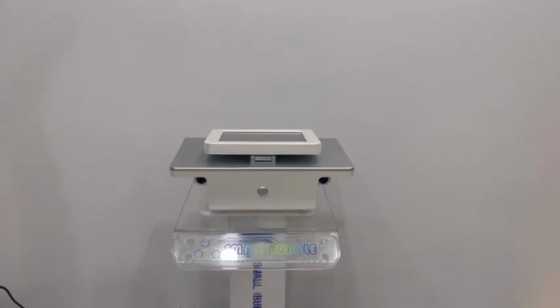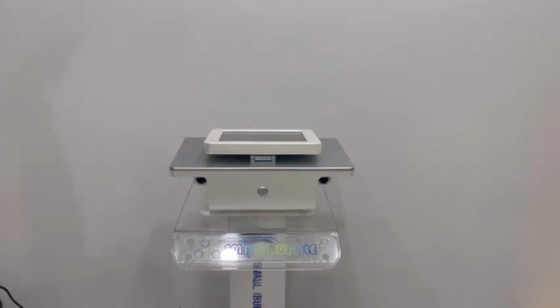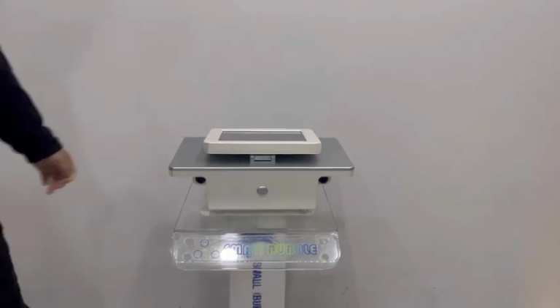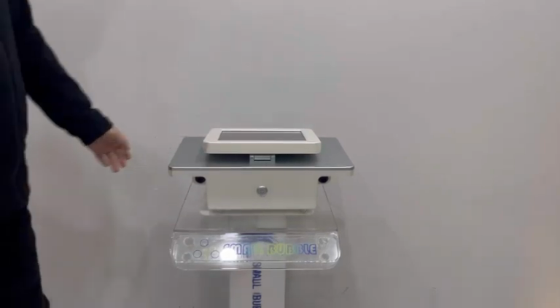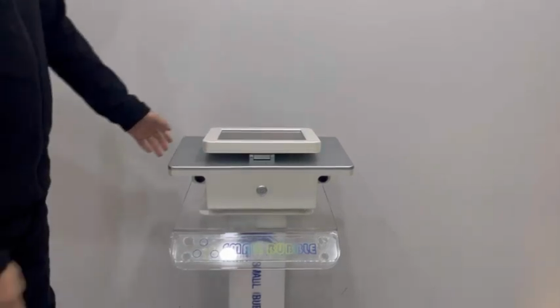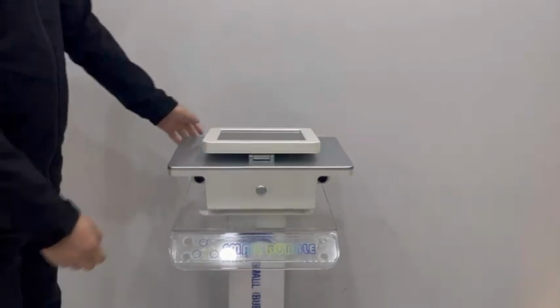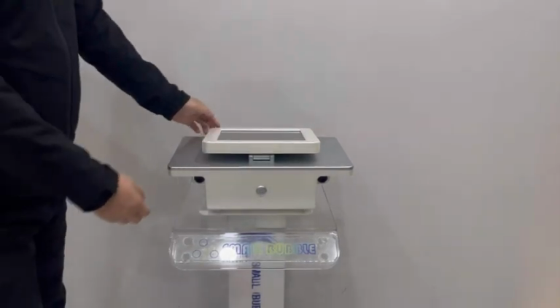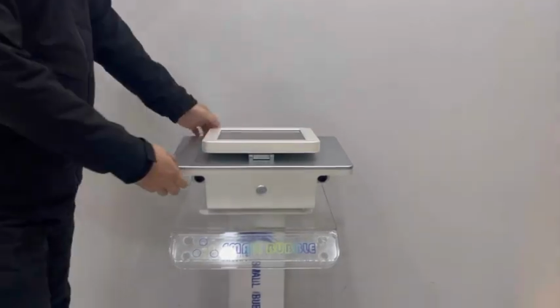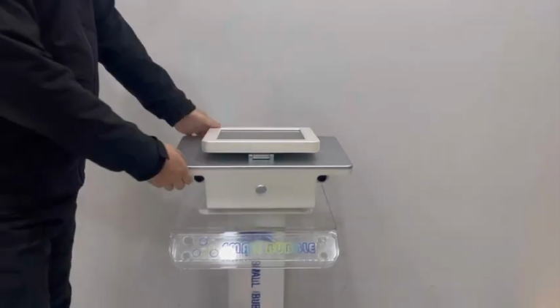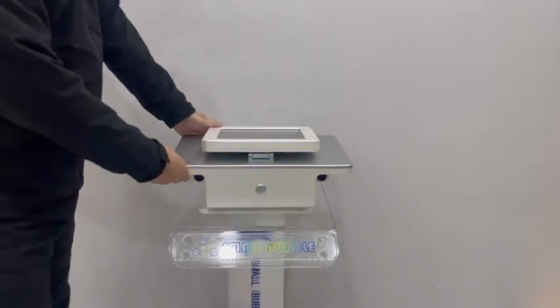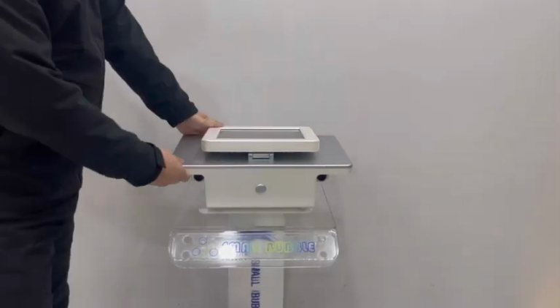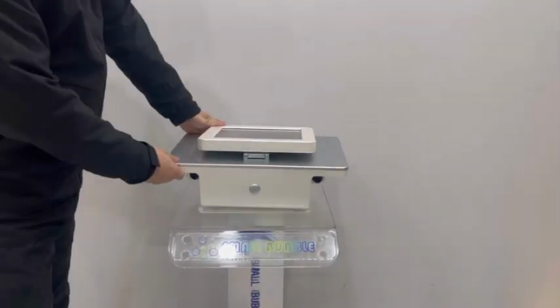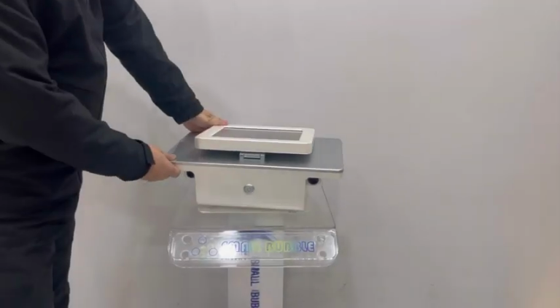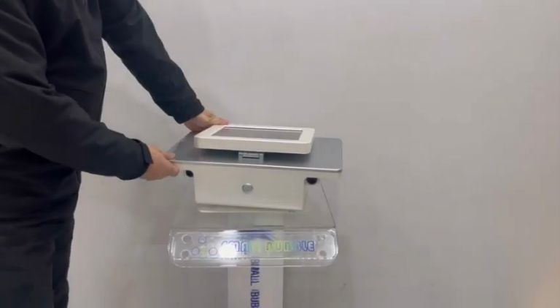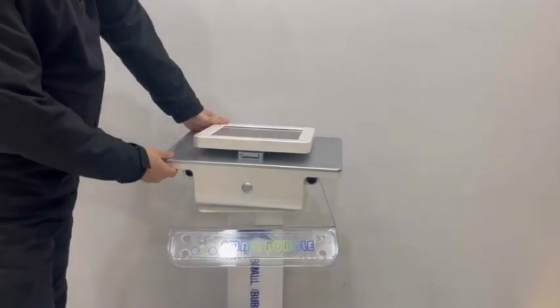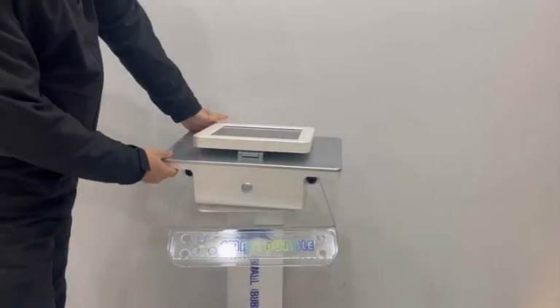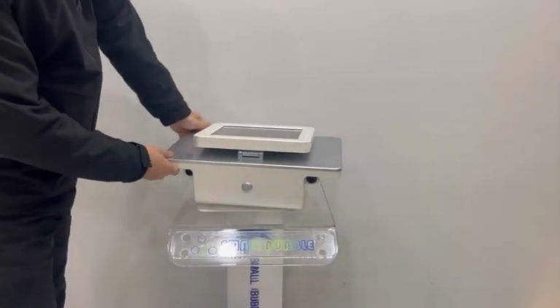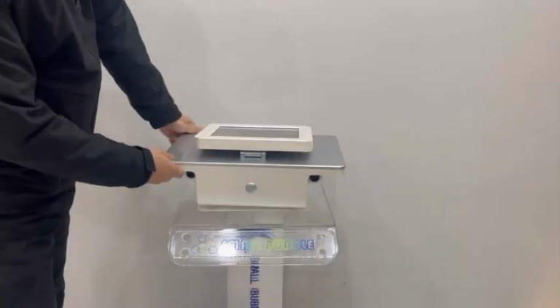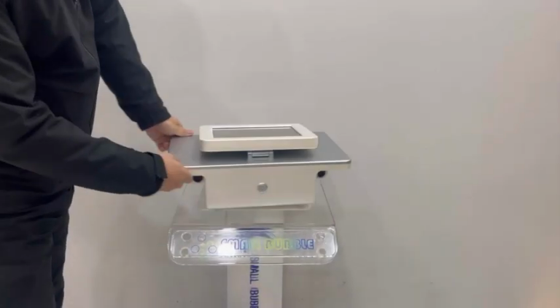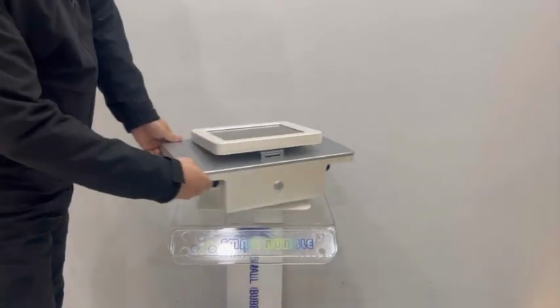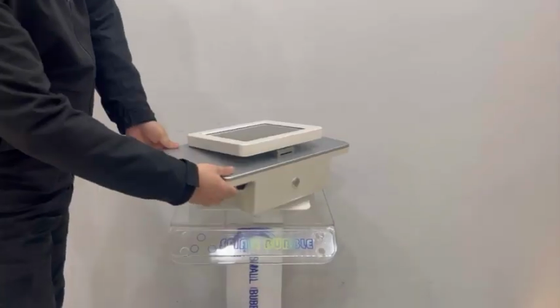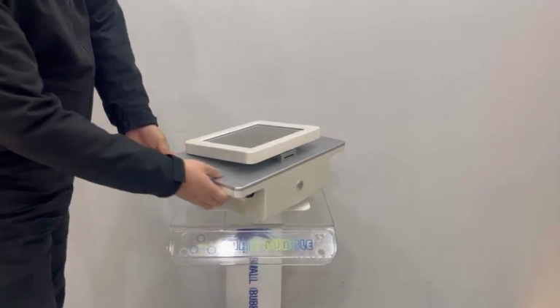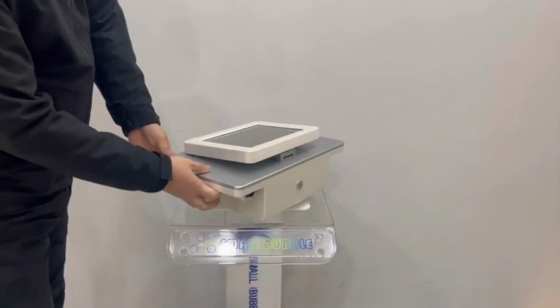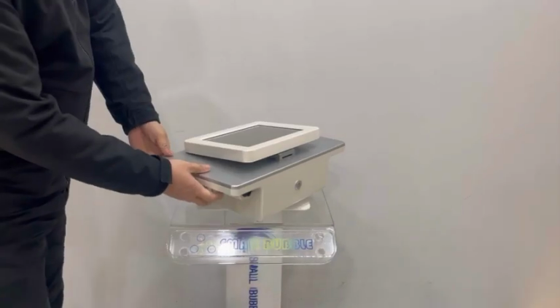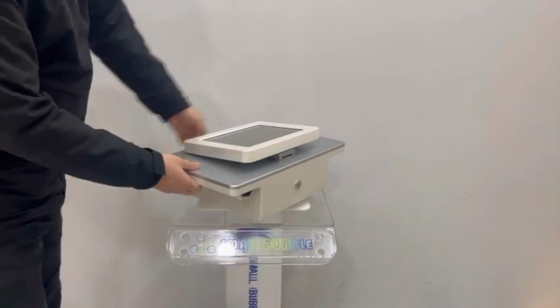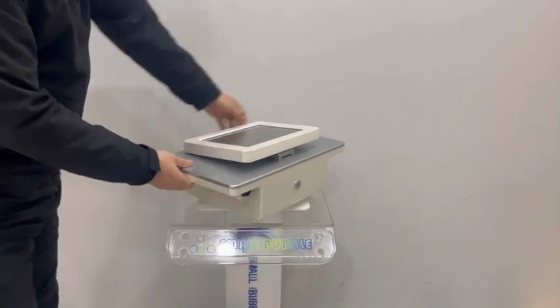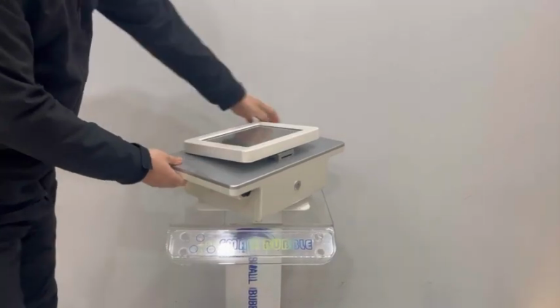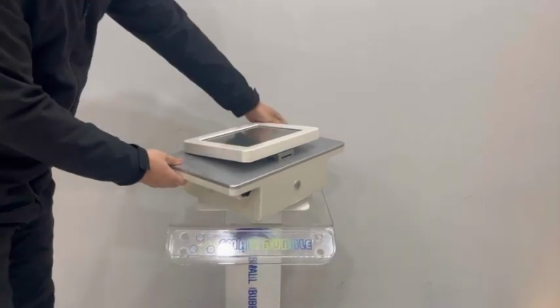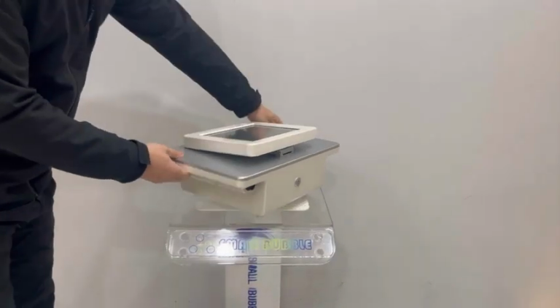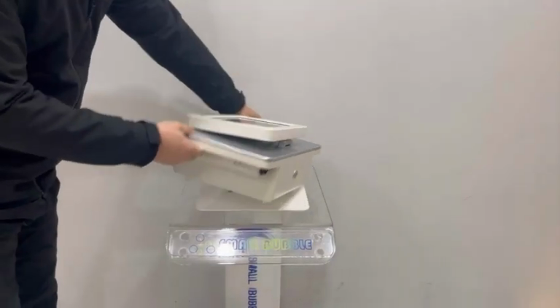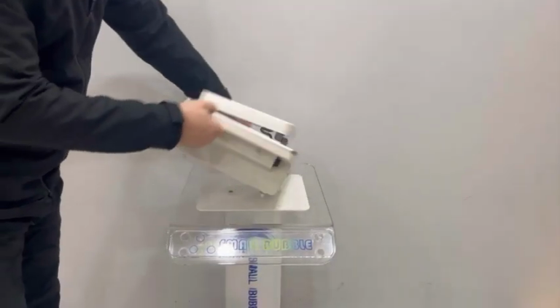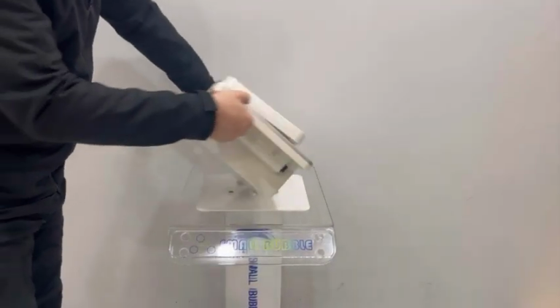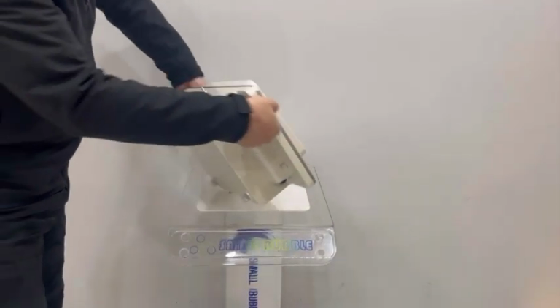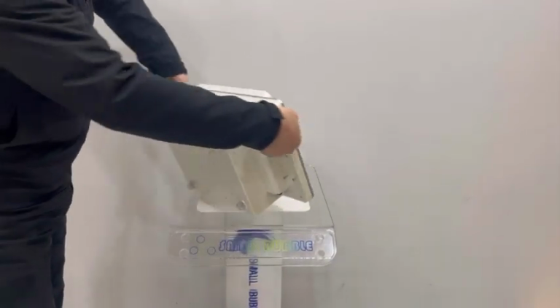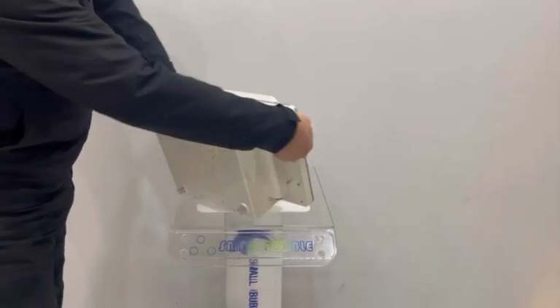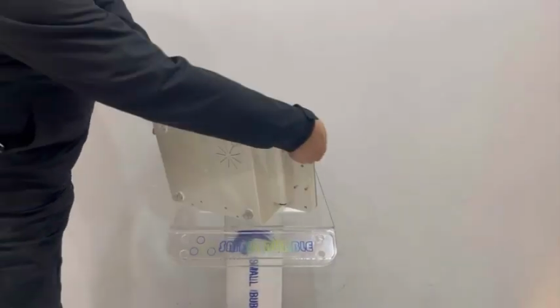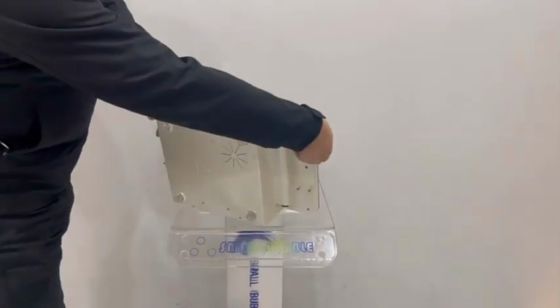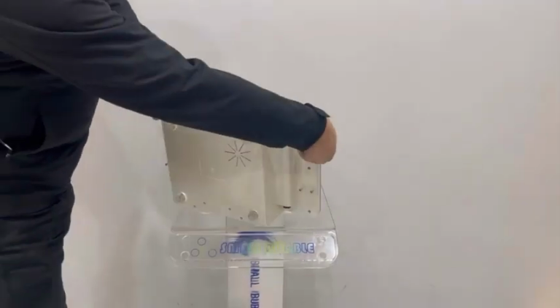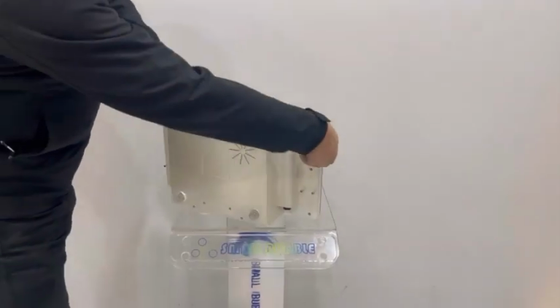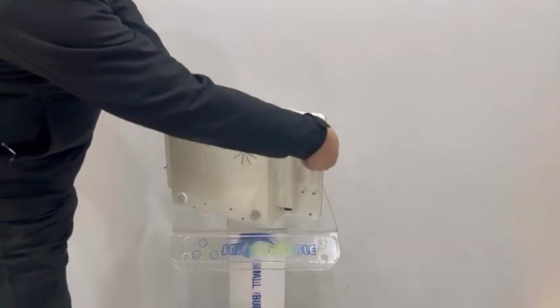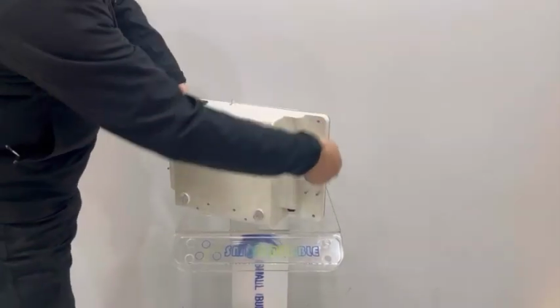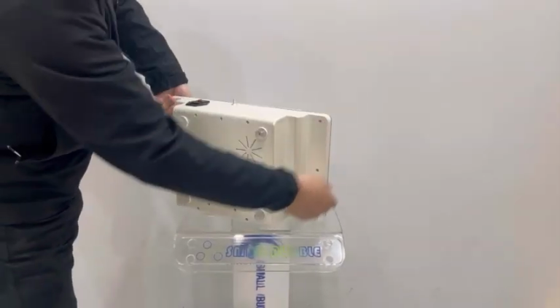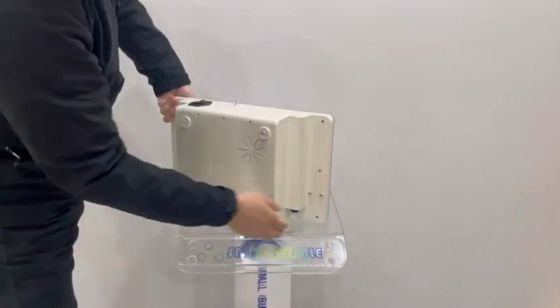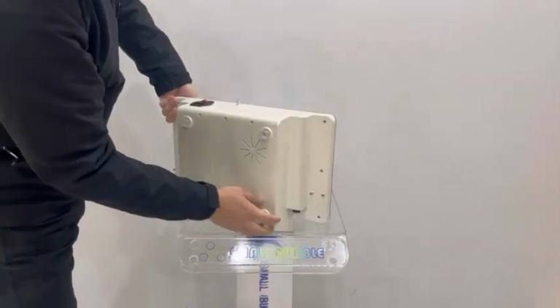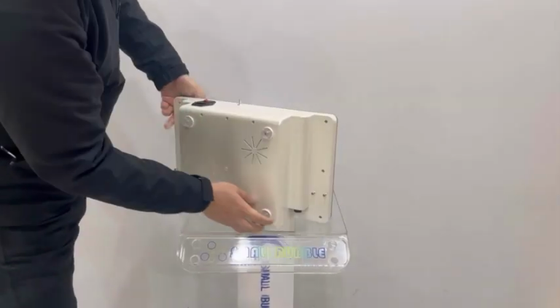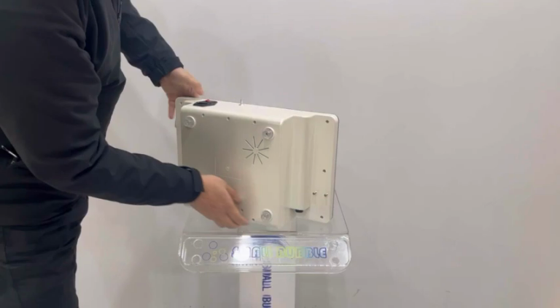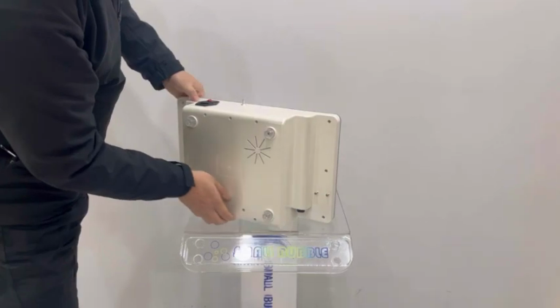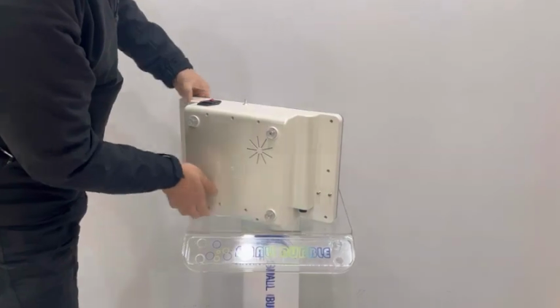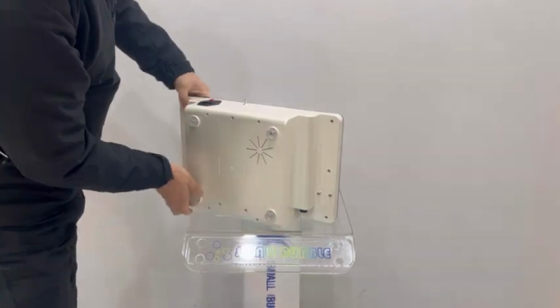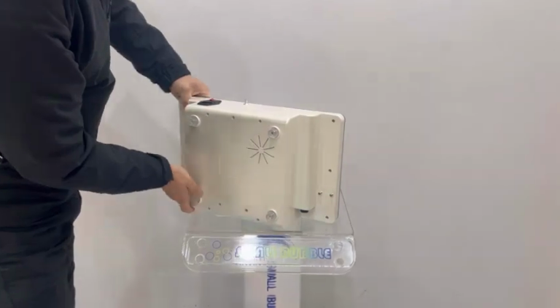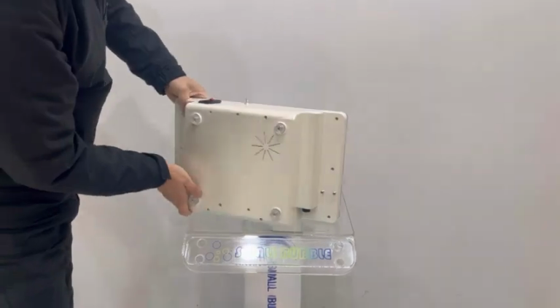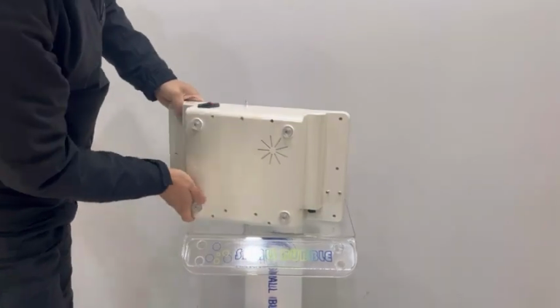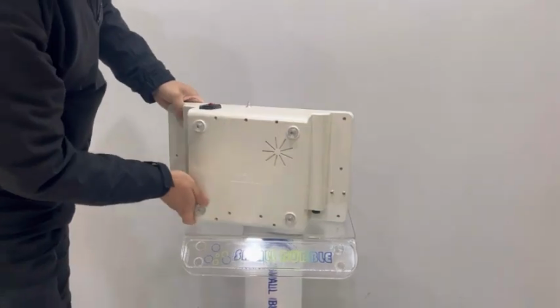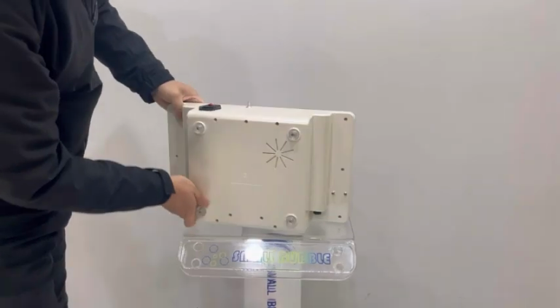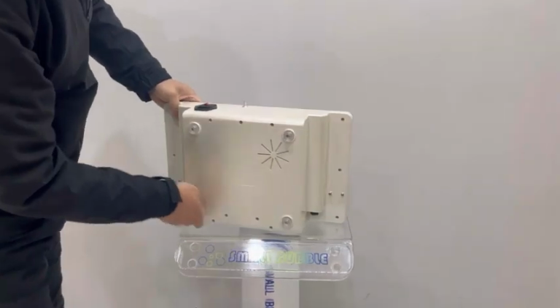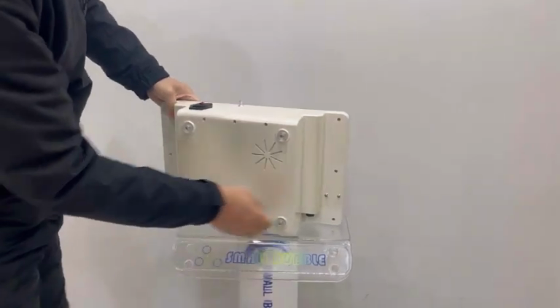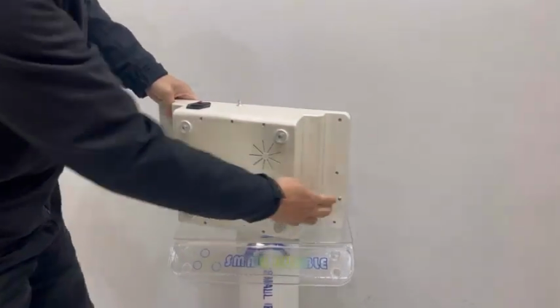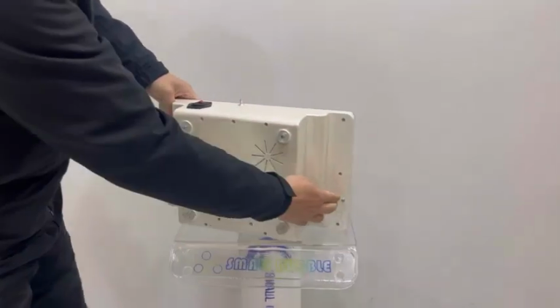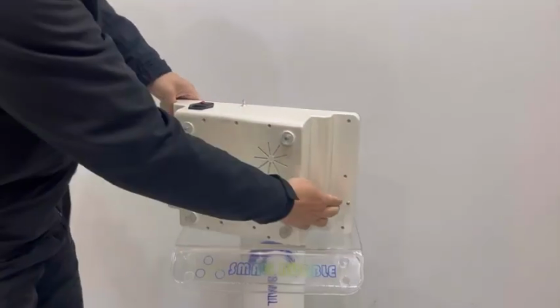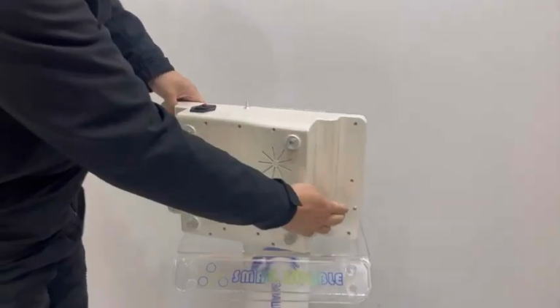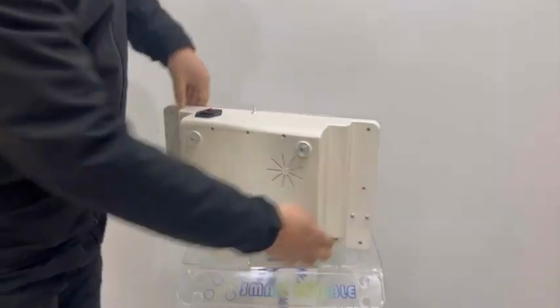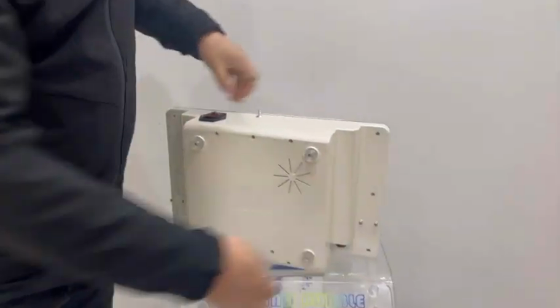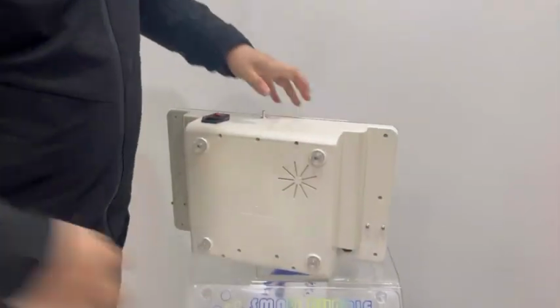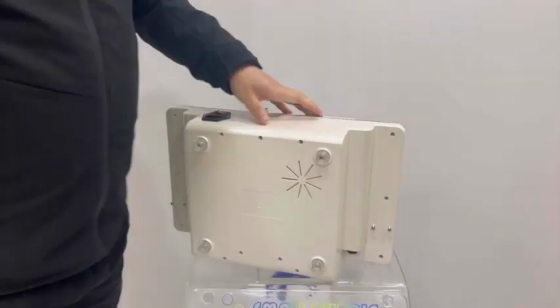Now we install the 2-in-1 HIFU BADRINO machine. First, we connect the handle holder.